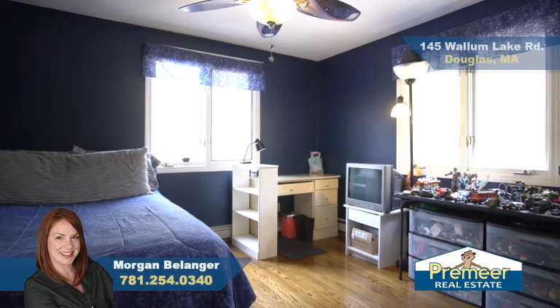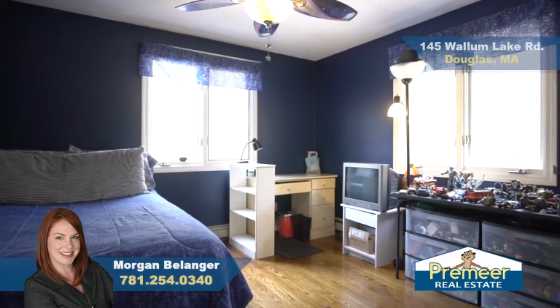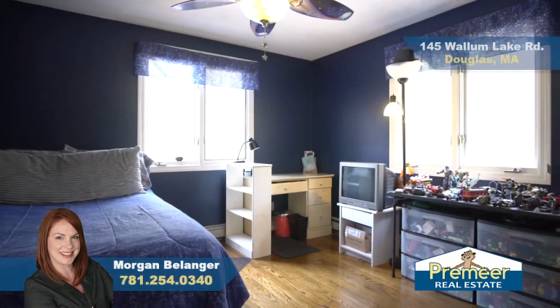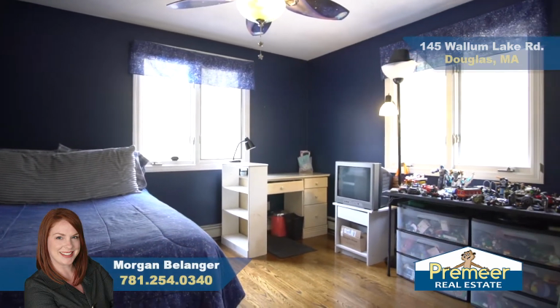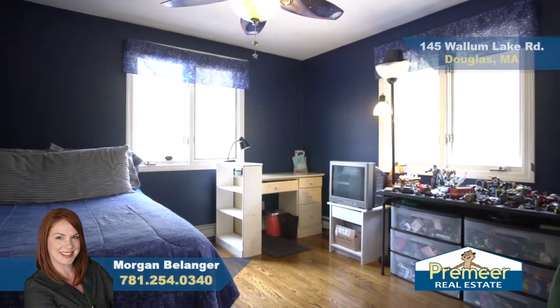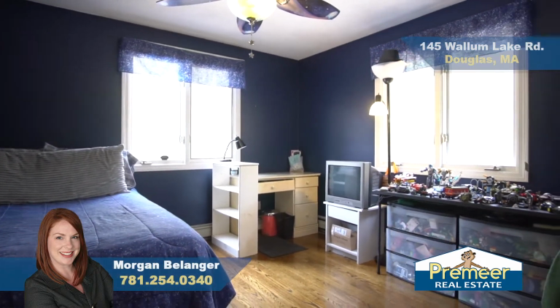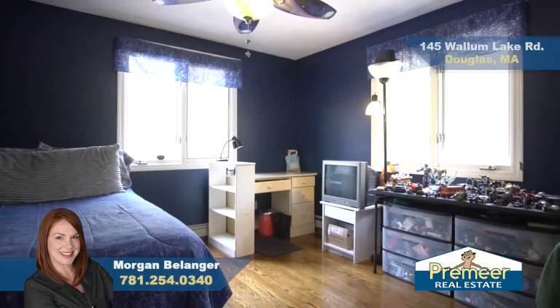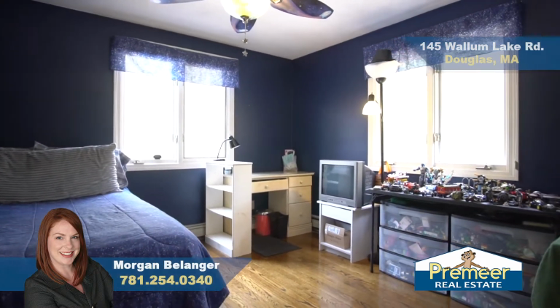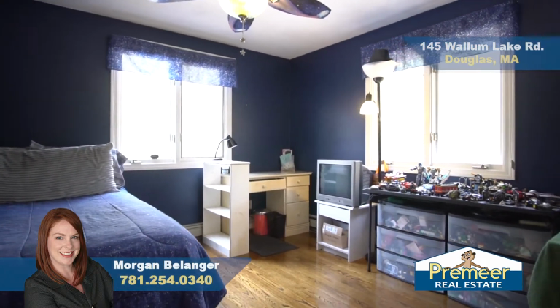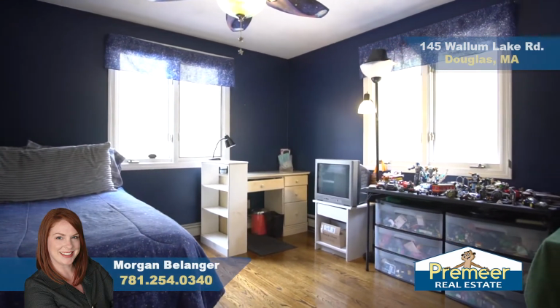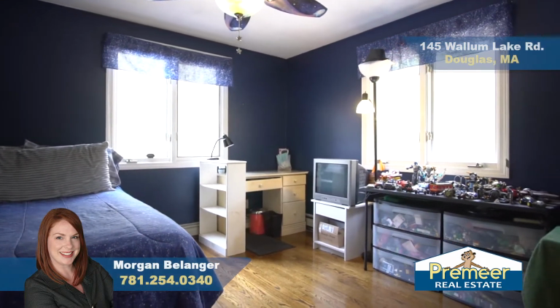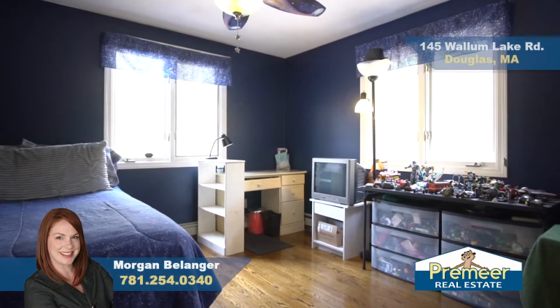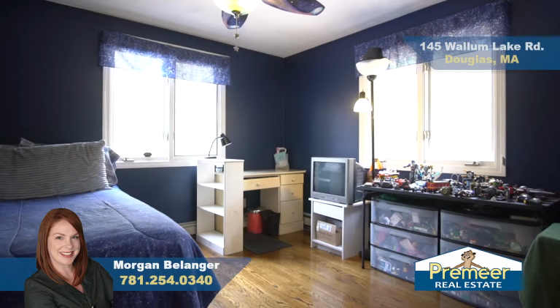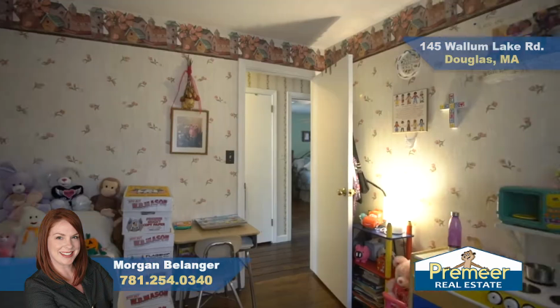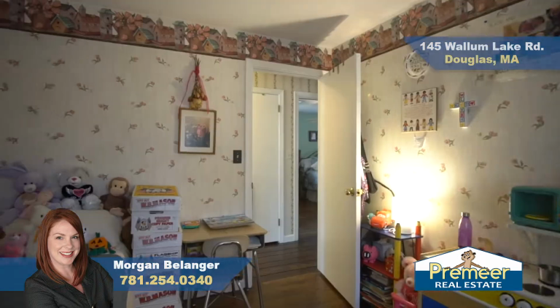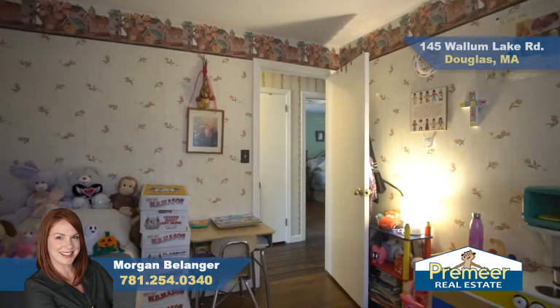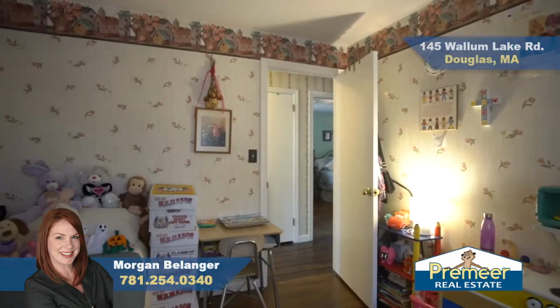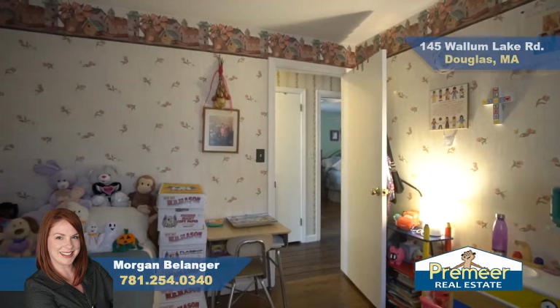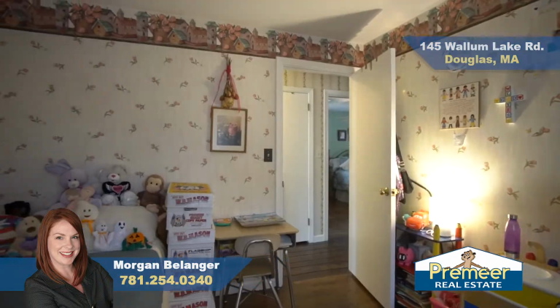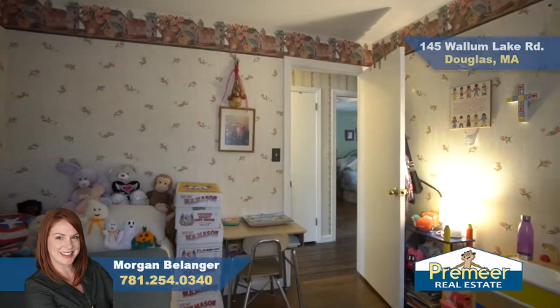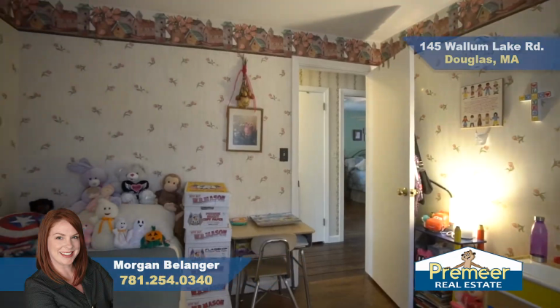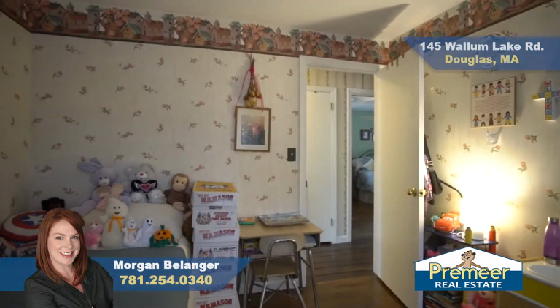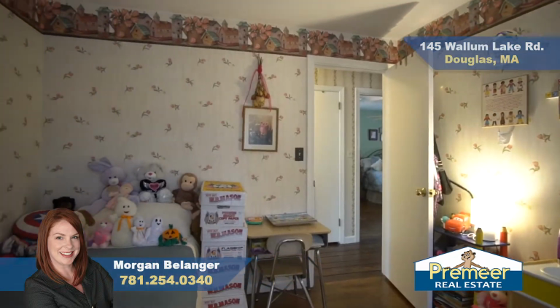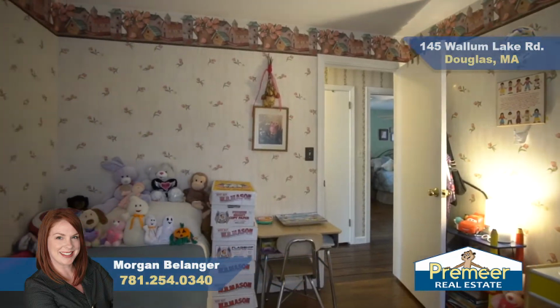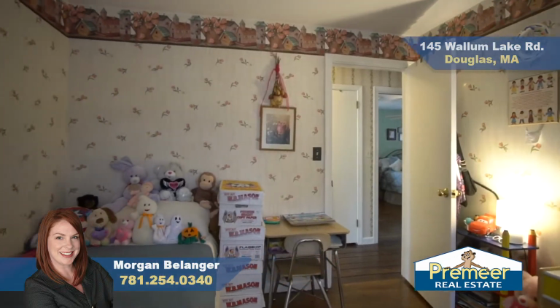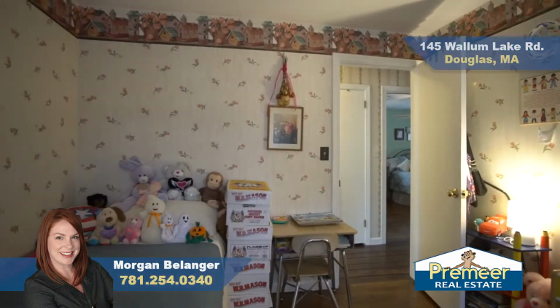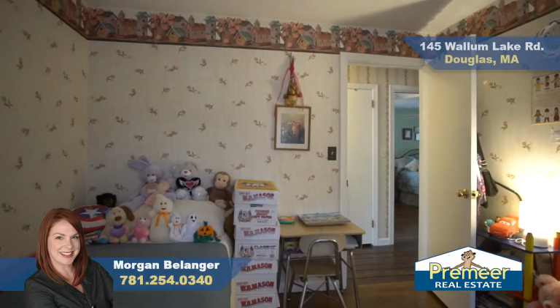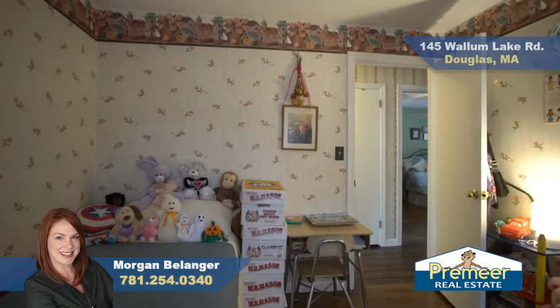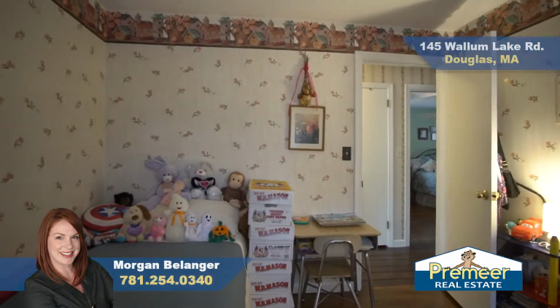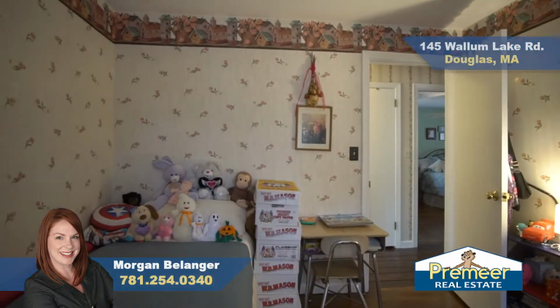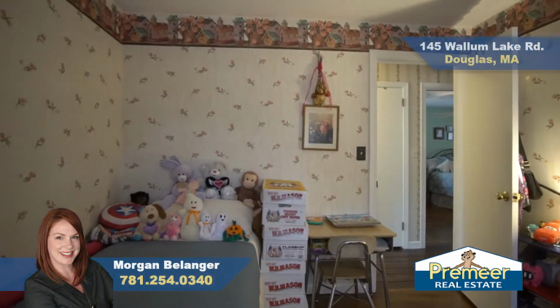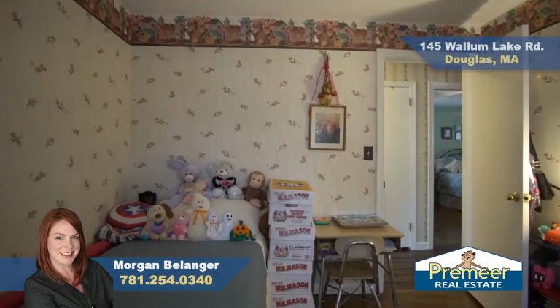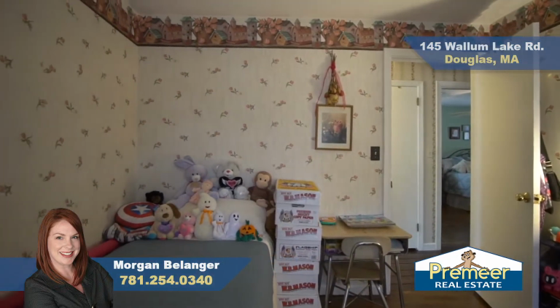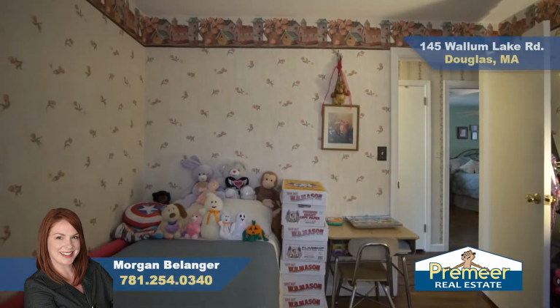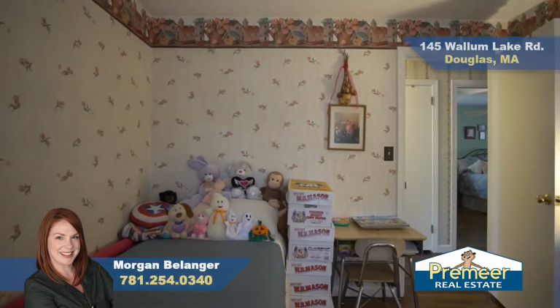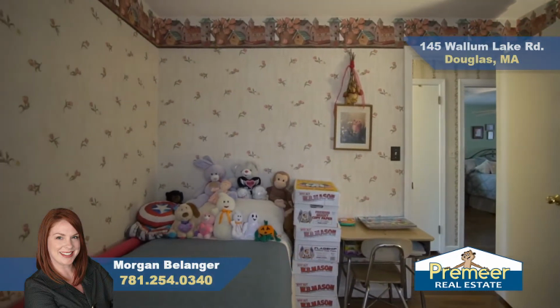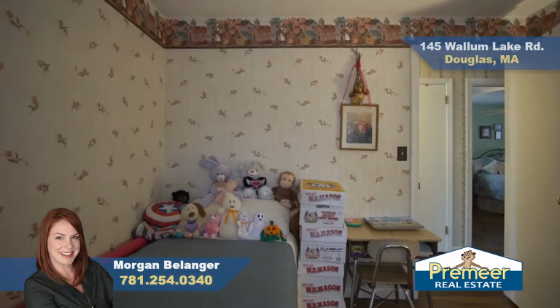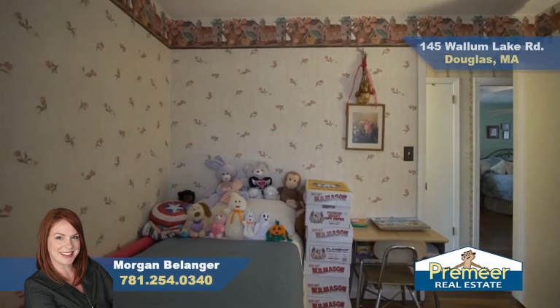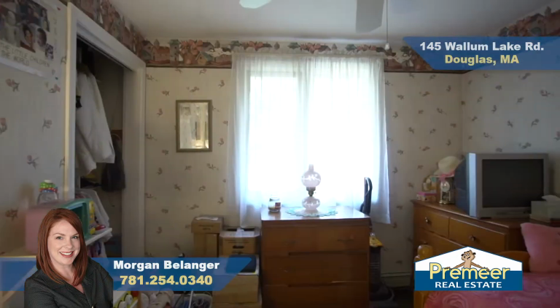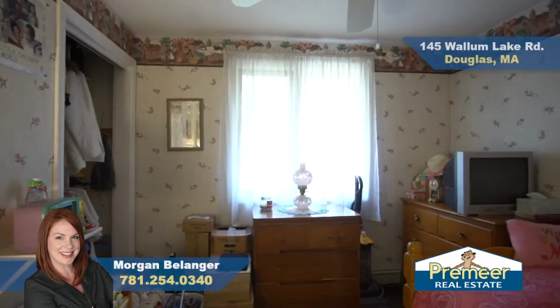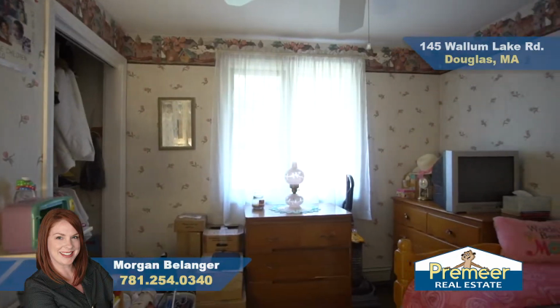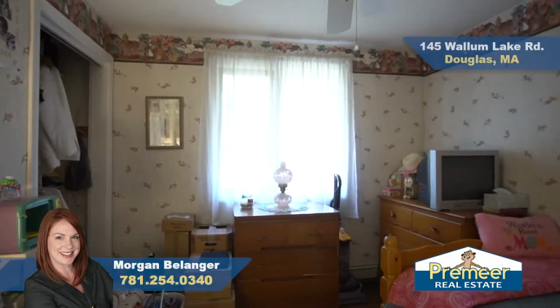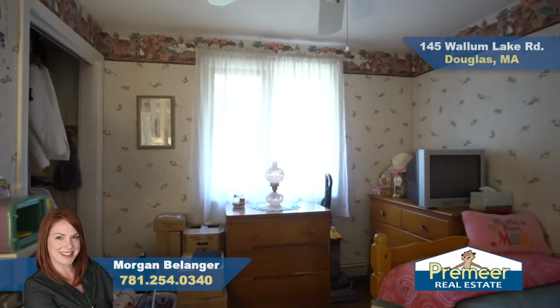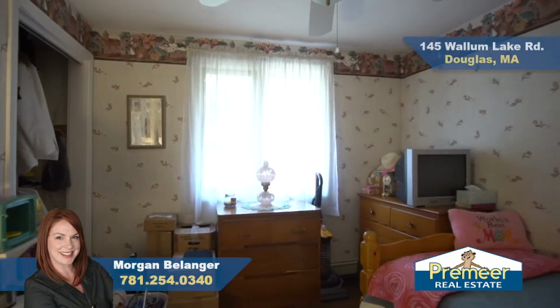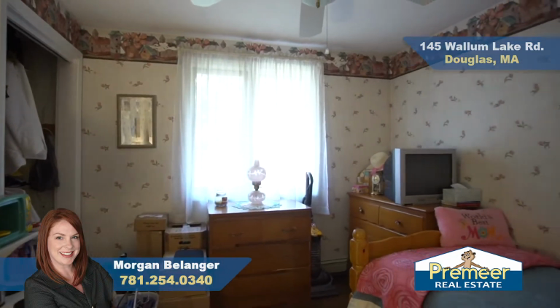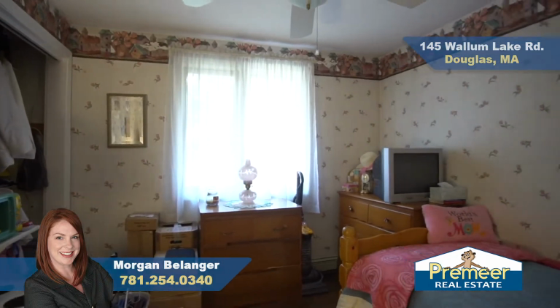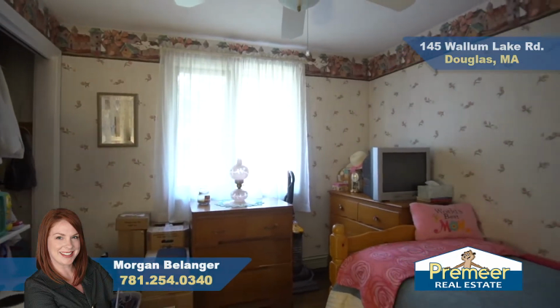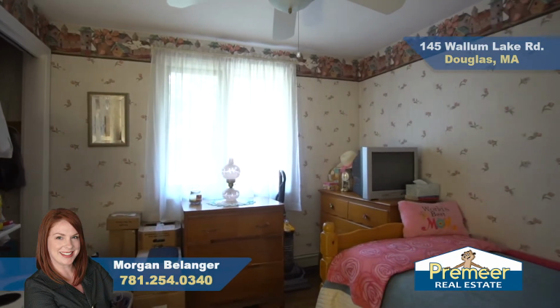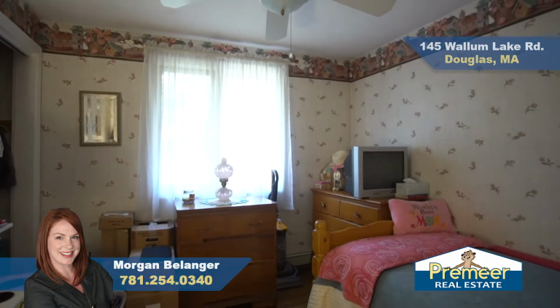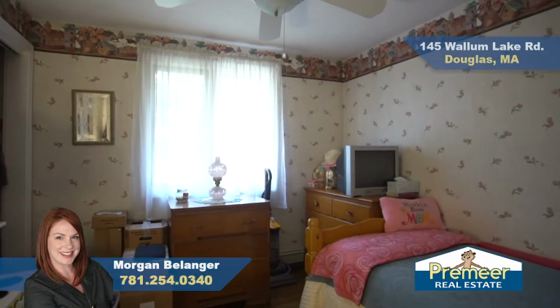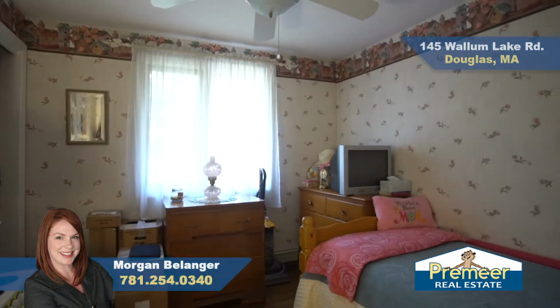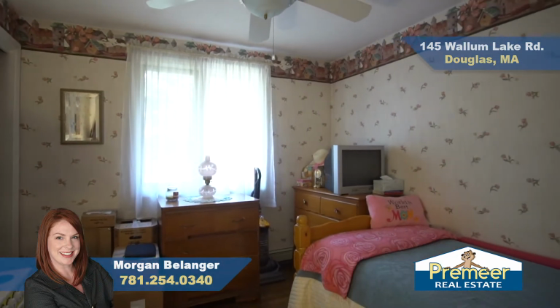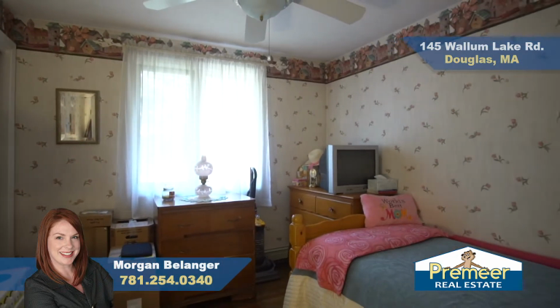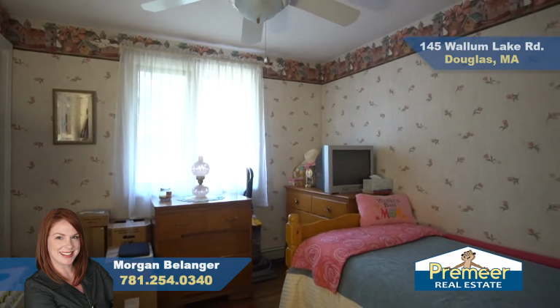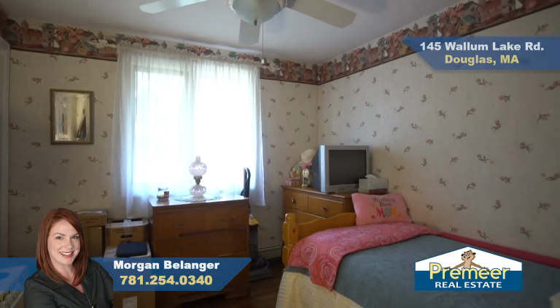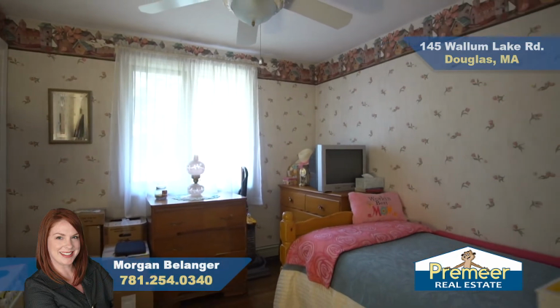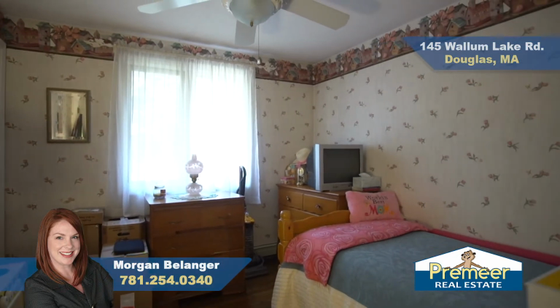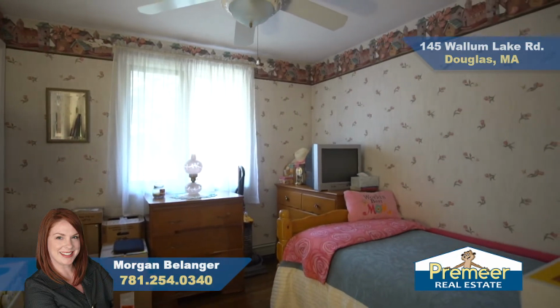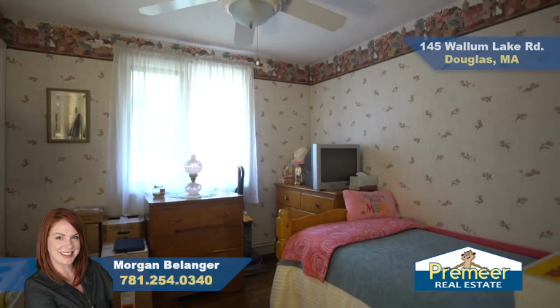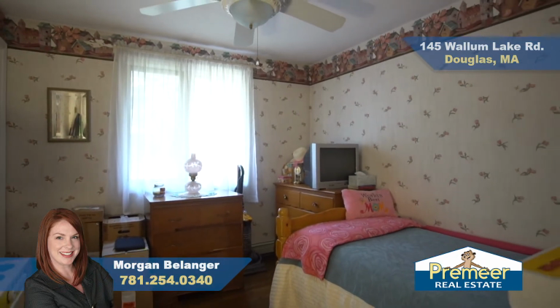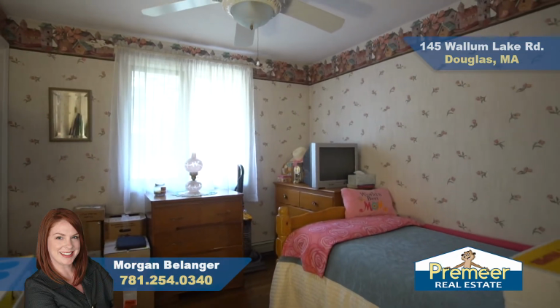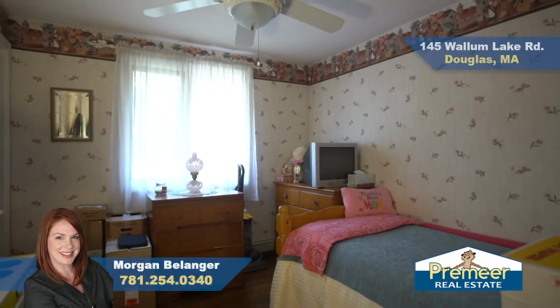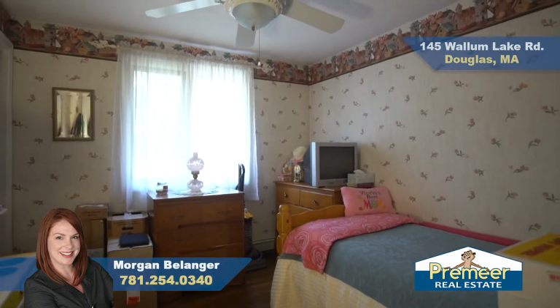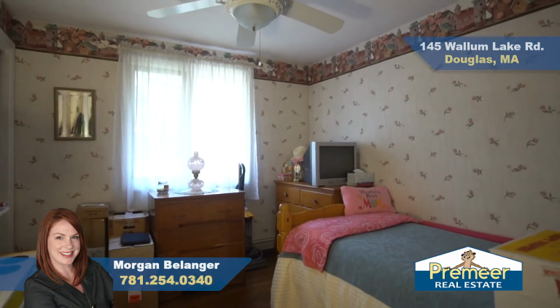In the third bedroom, we've got a good size closet, plenty of space, and a window for more light.